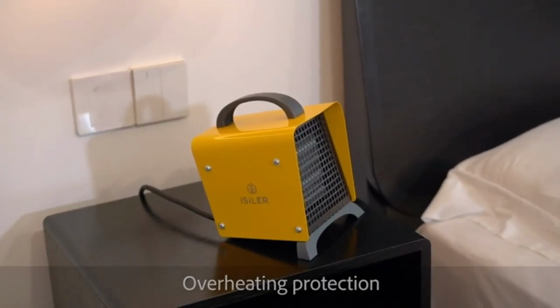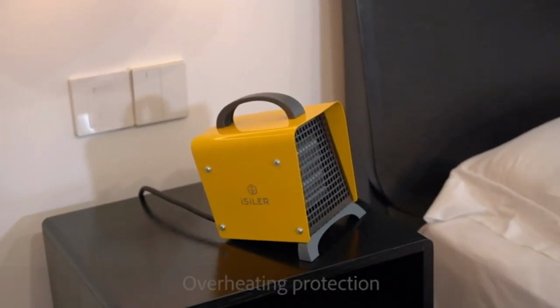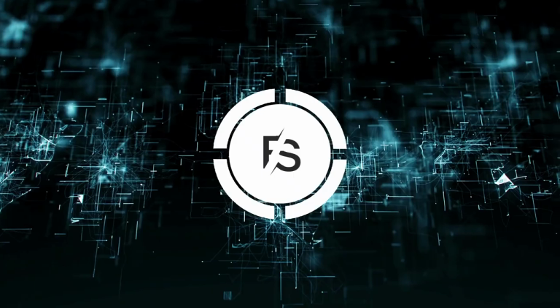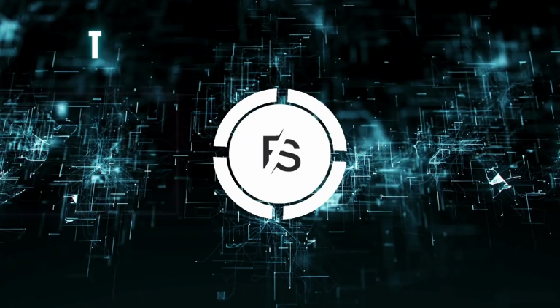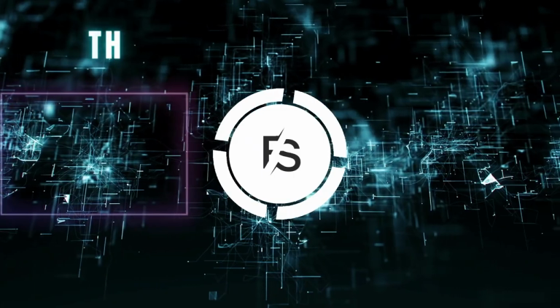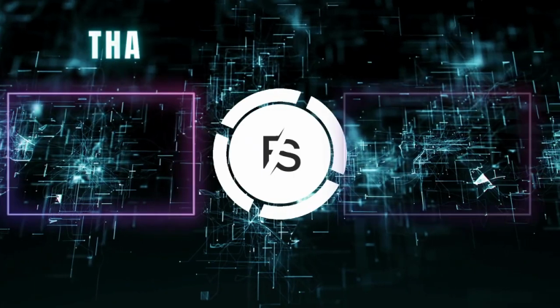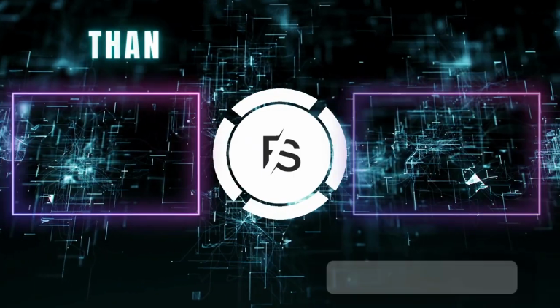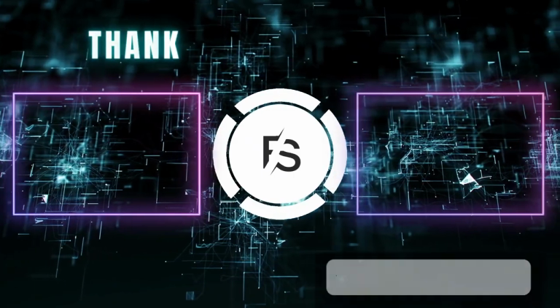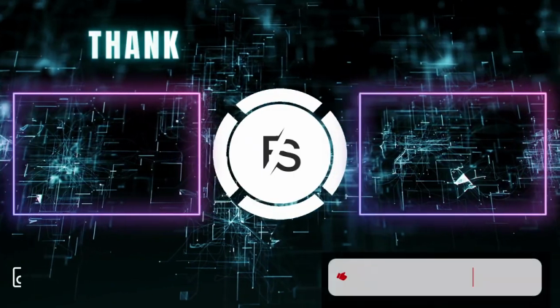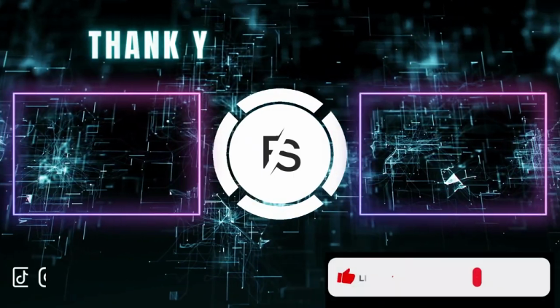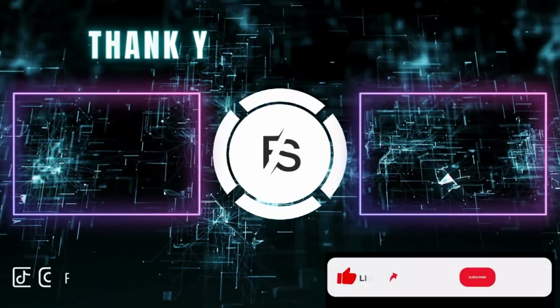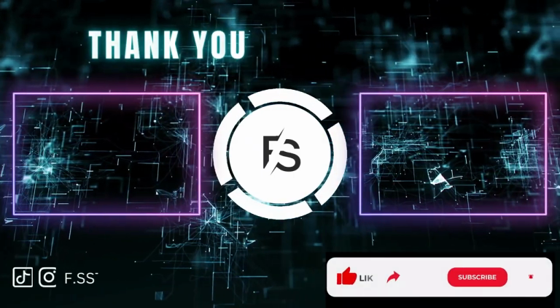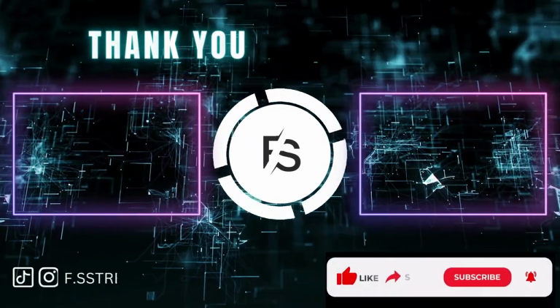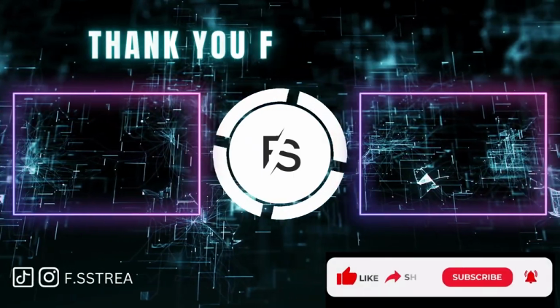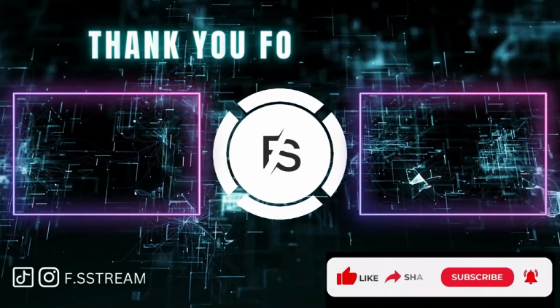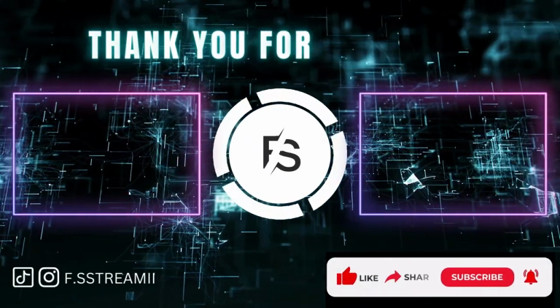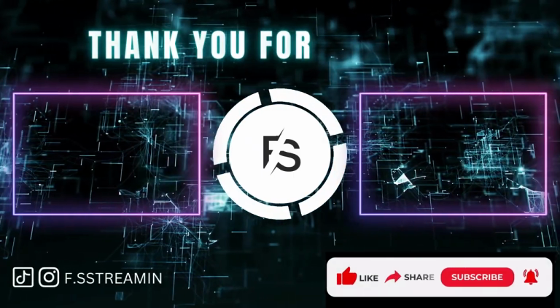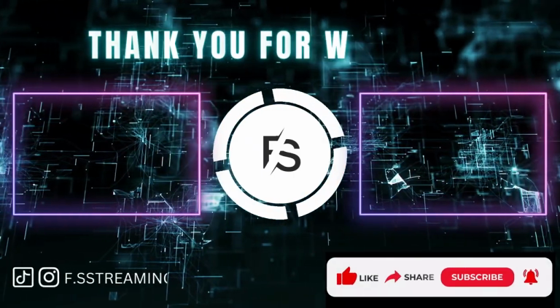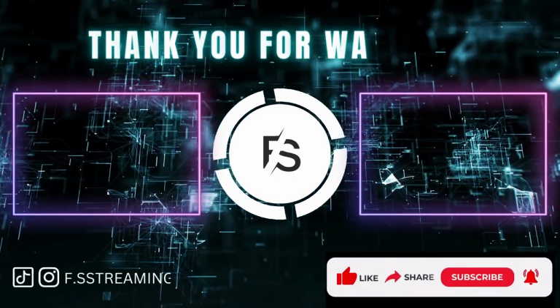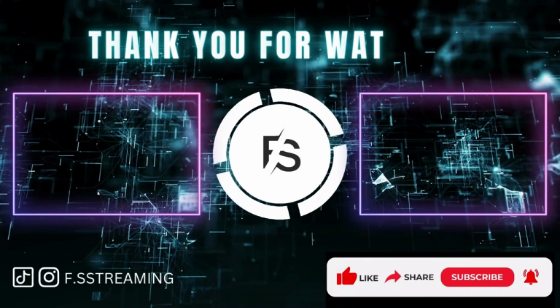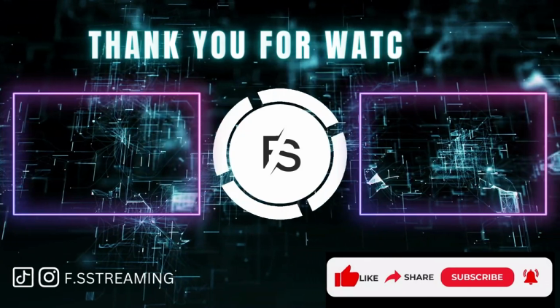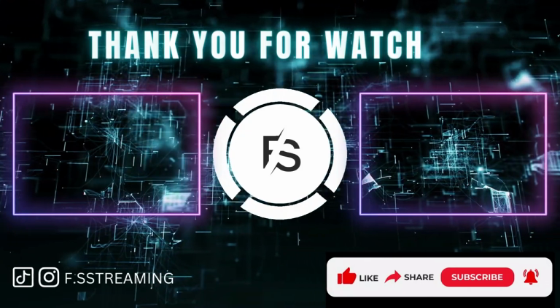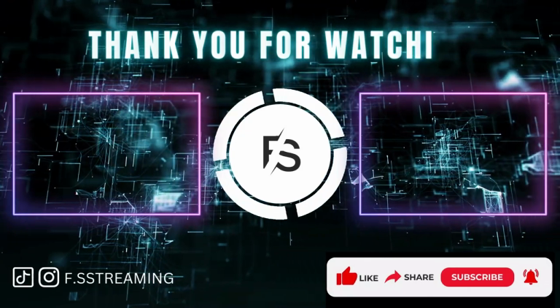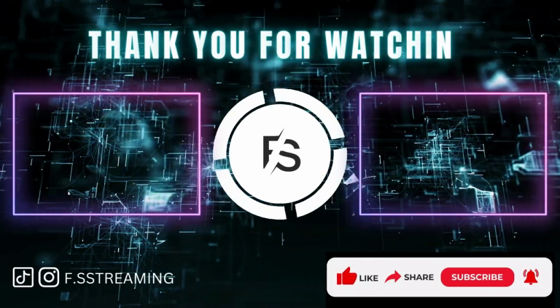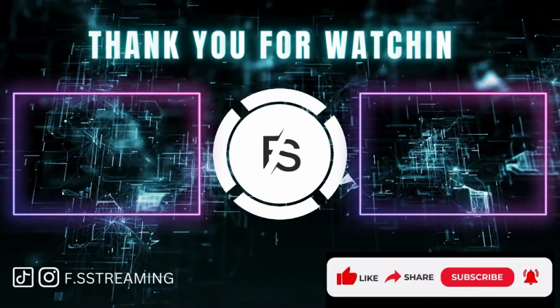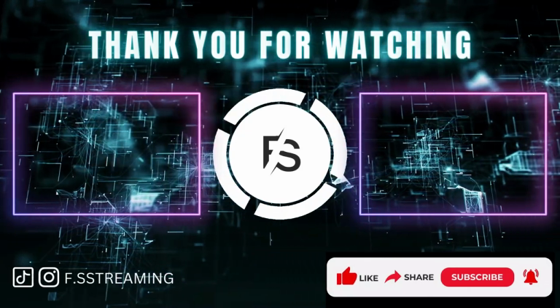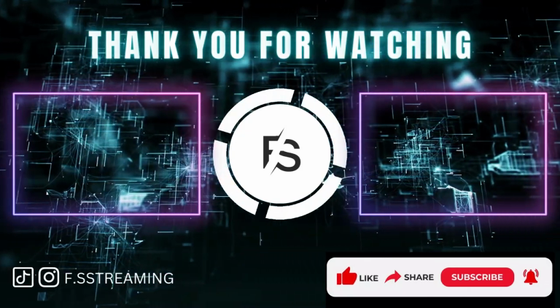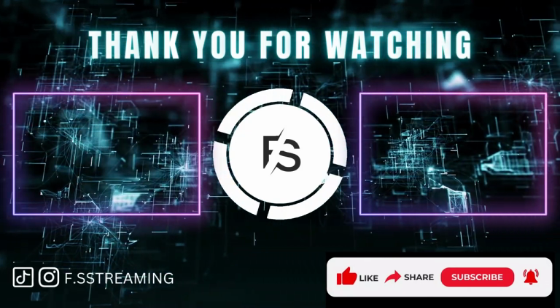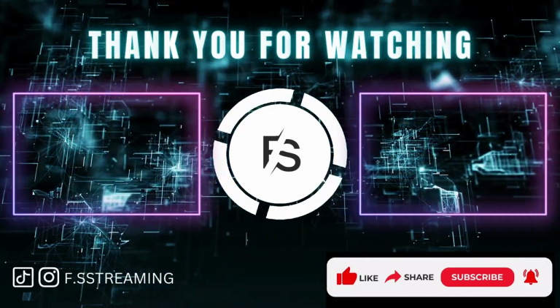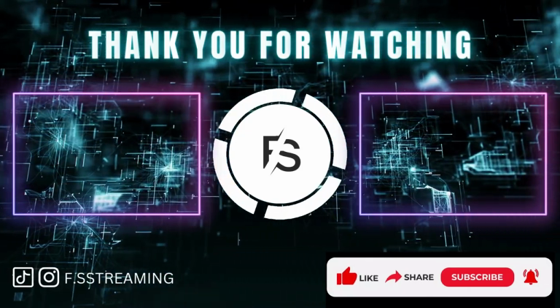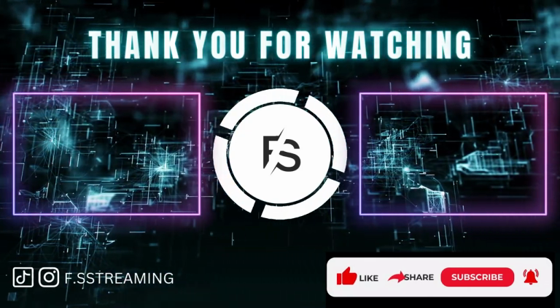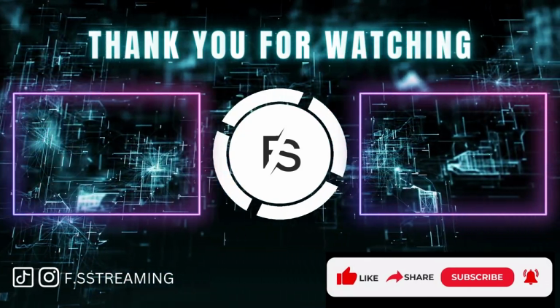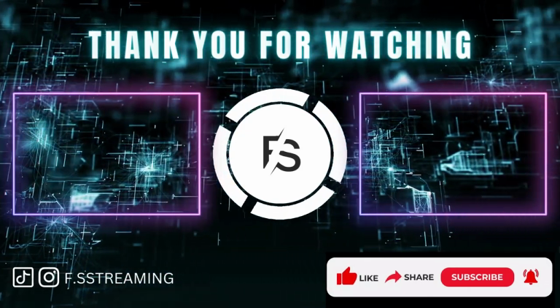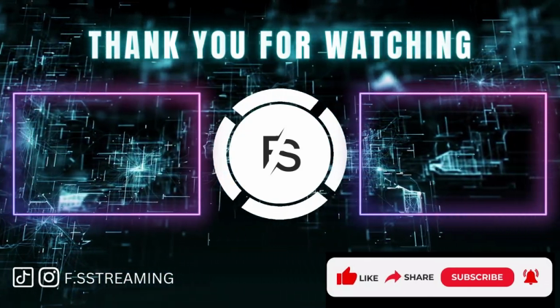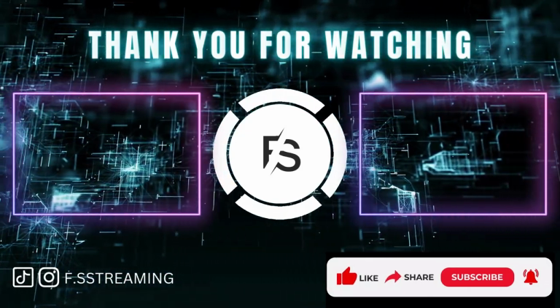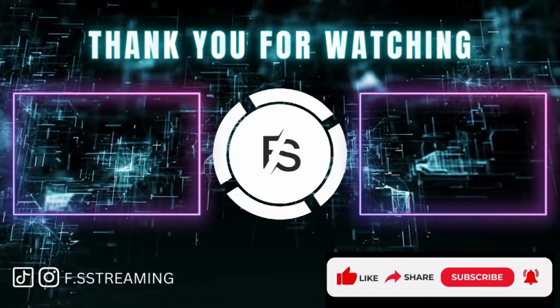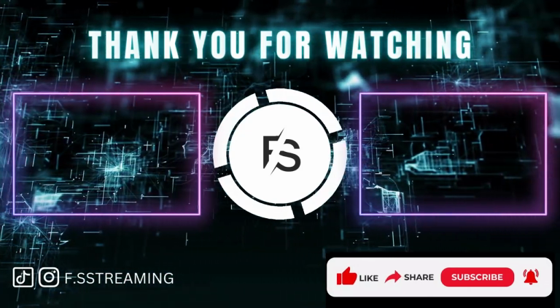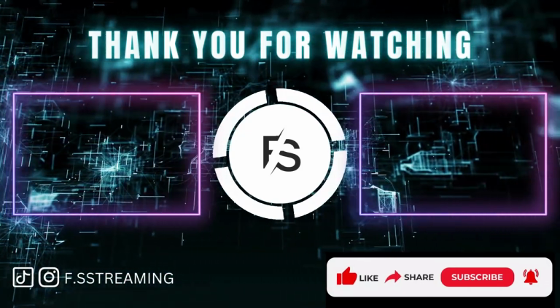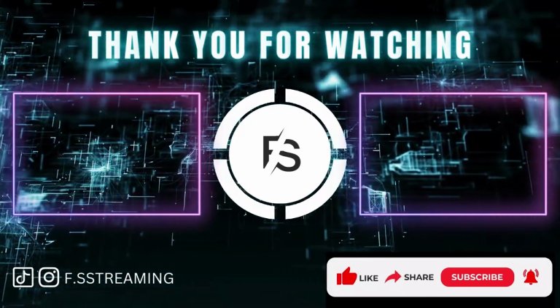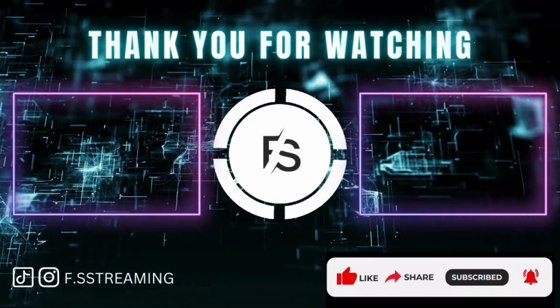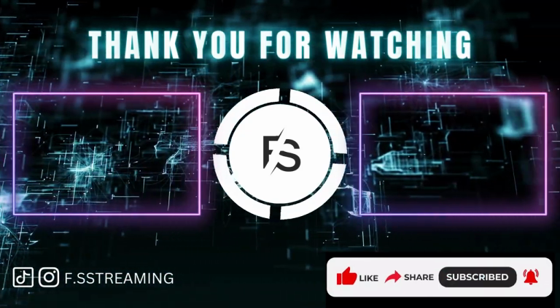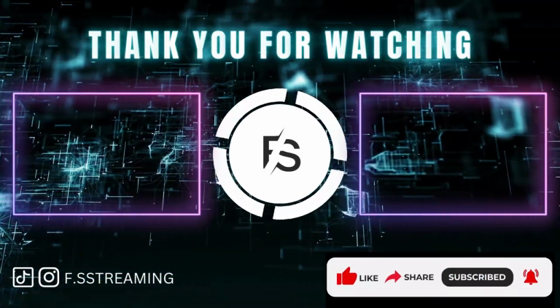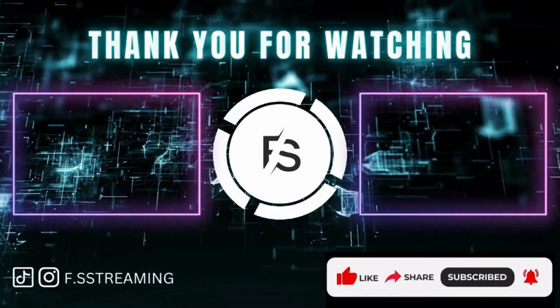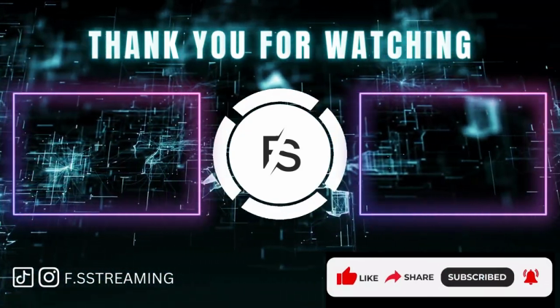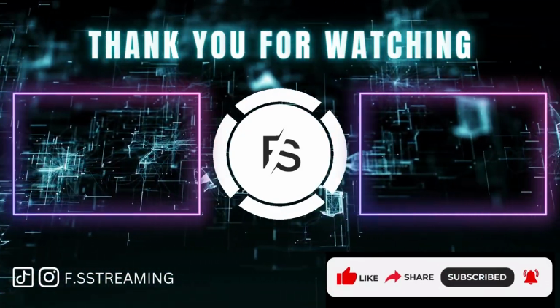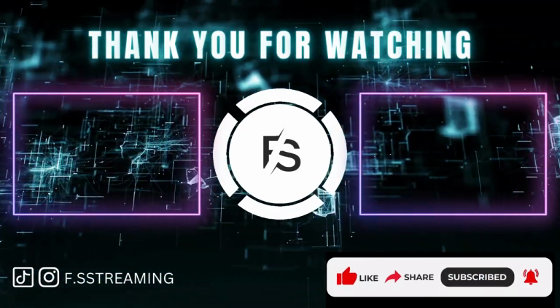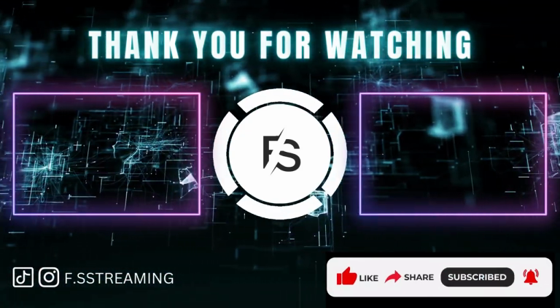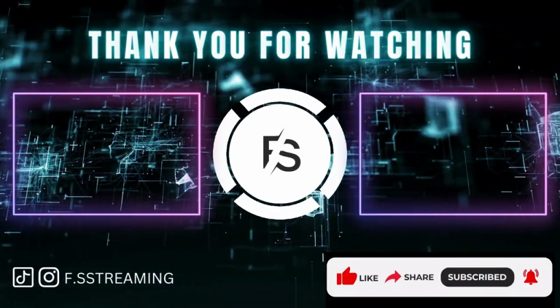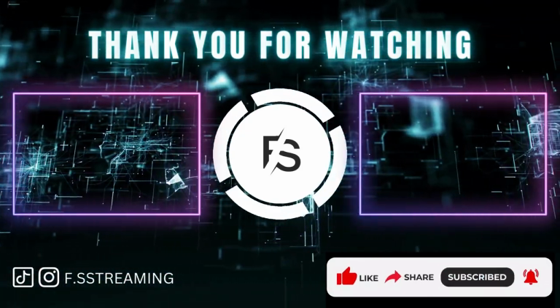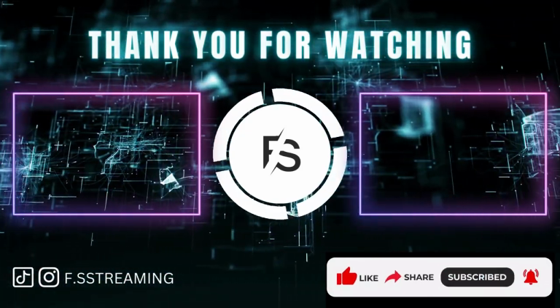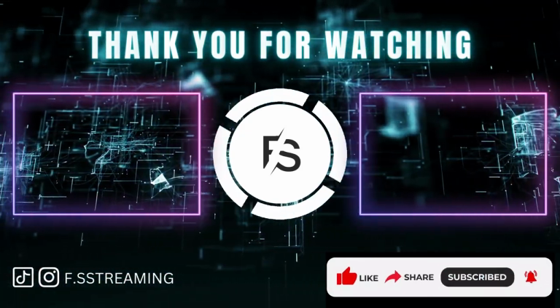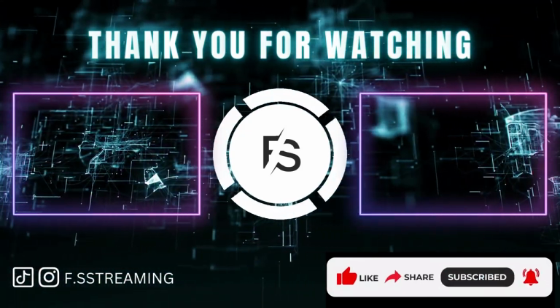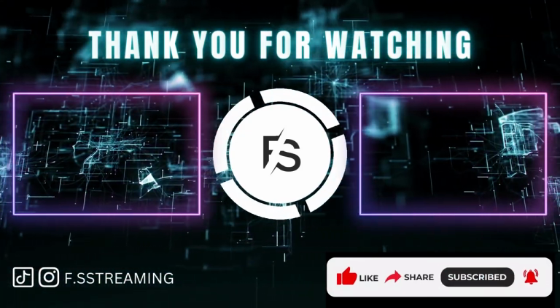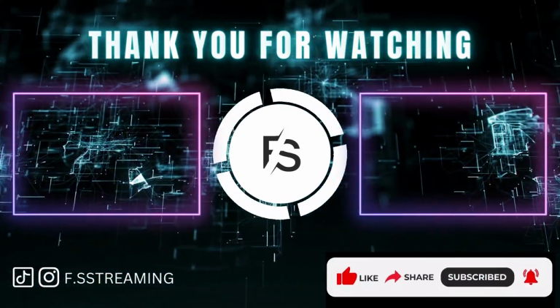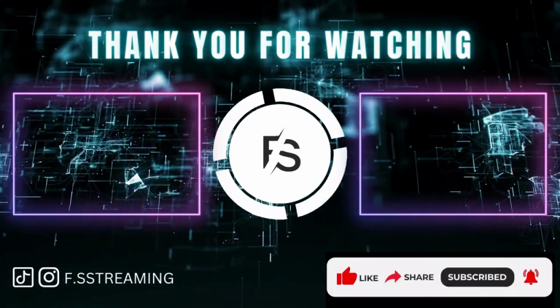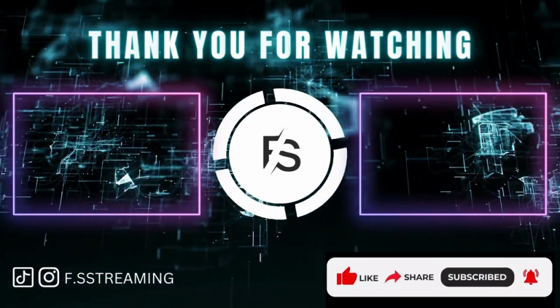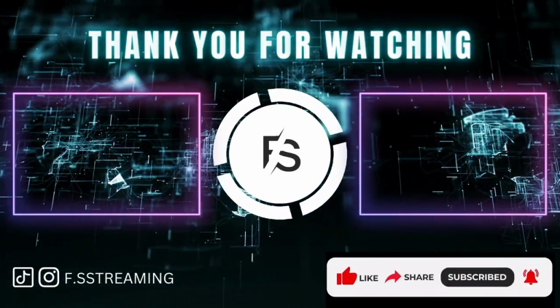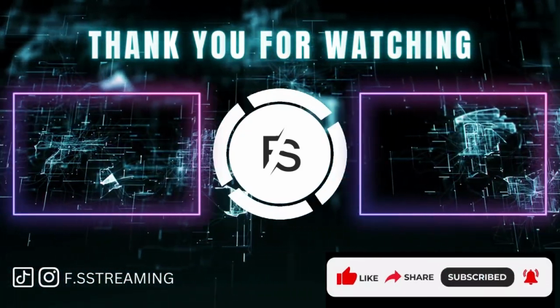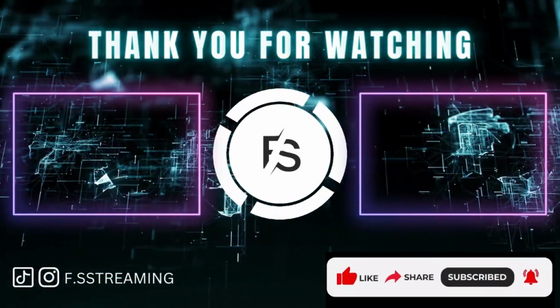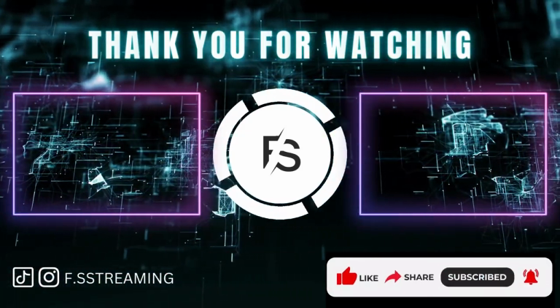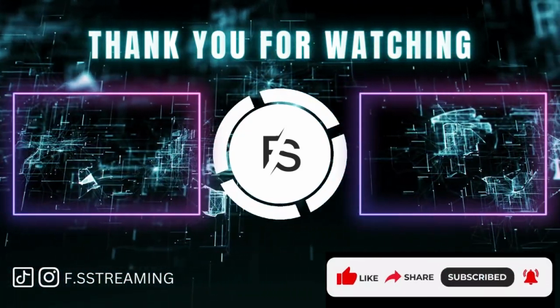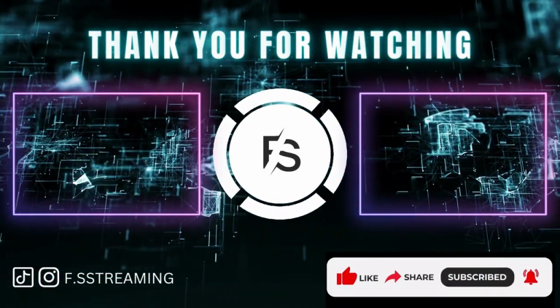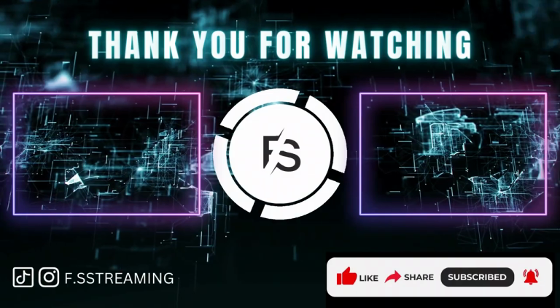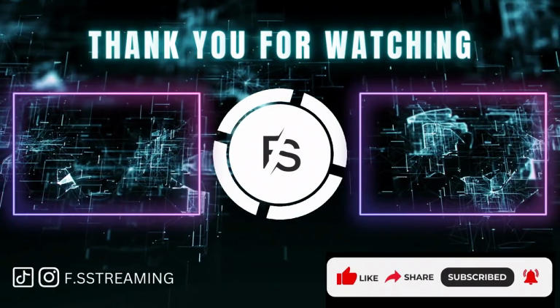Thank you for watching. Don't forget to like, subscribe, and ring the bell notifications to be updated when we post new videos.